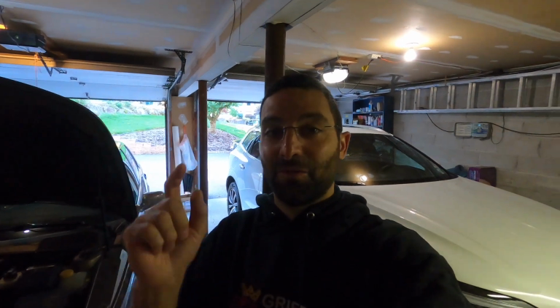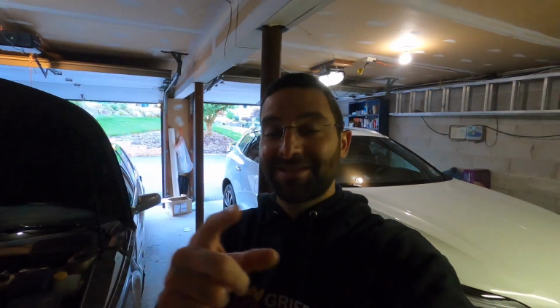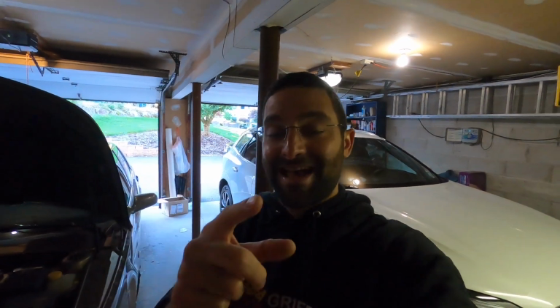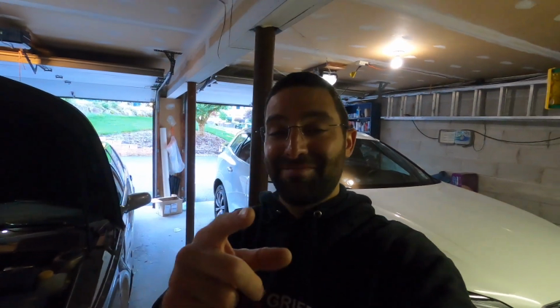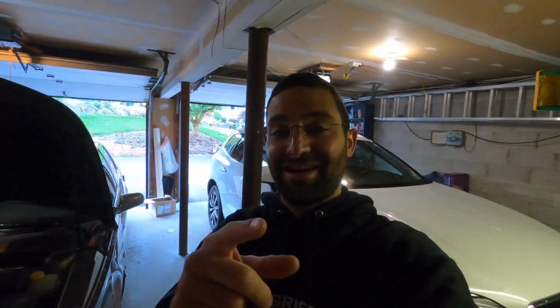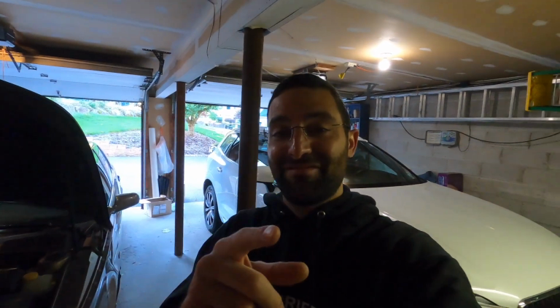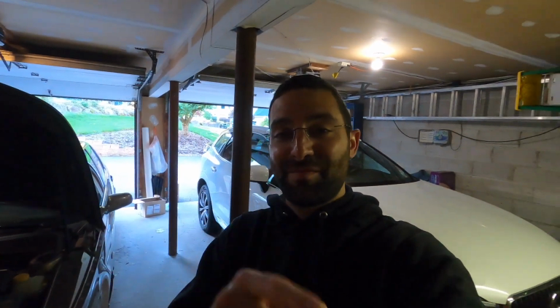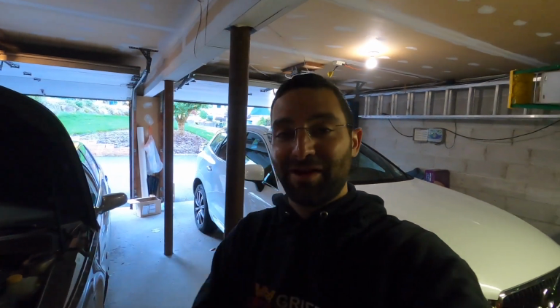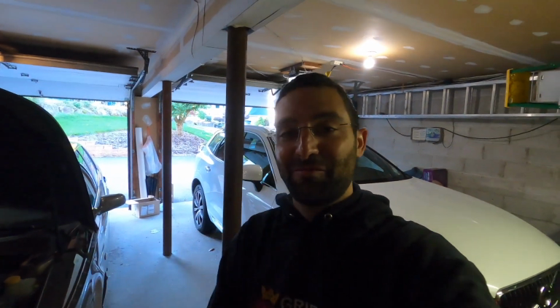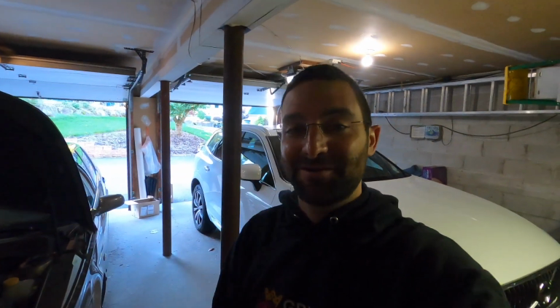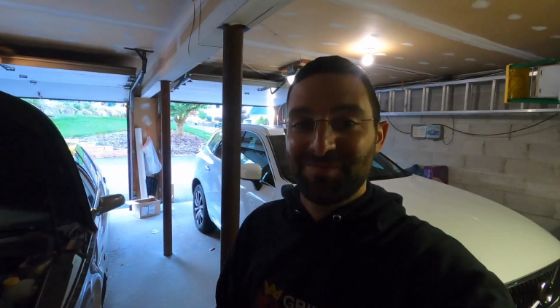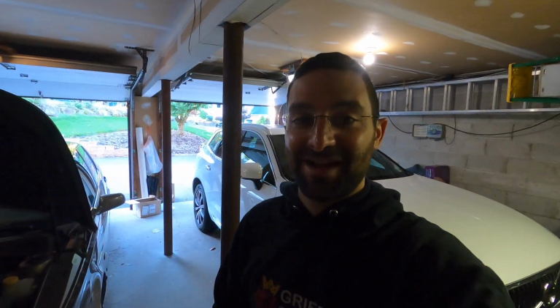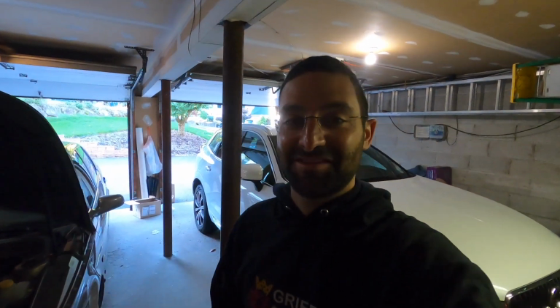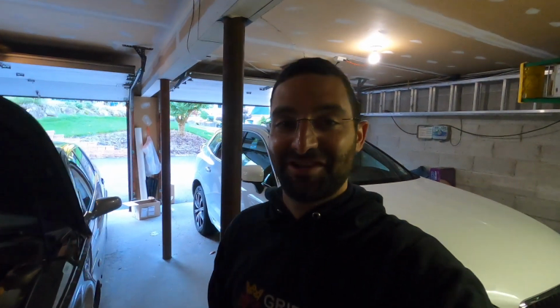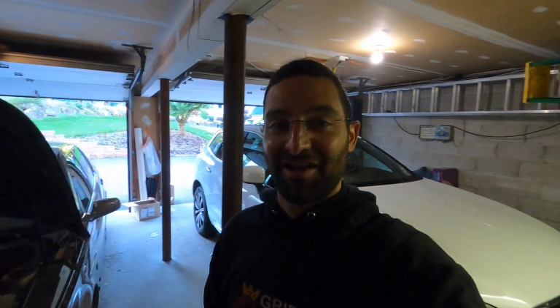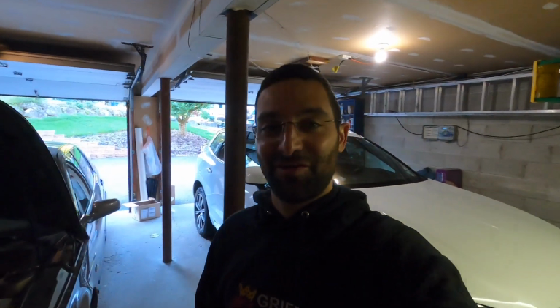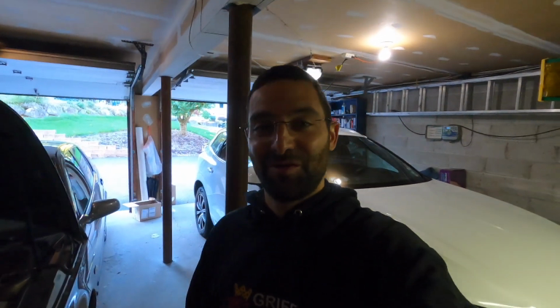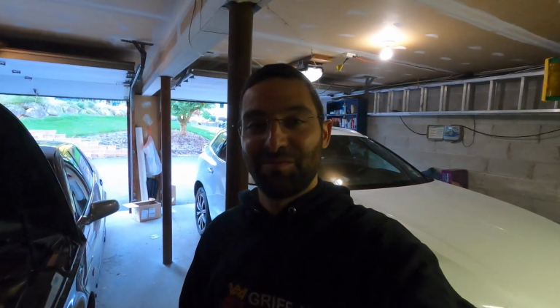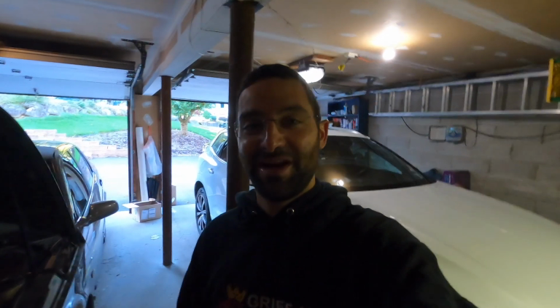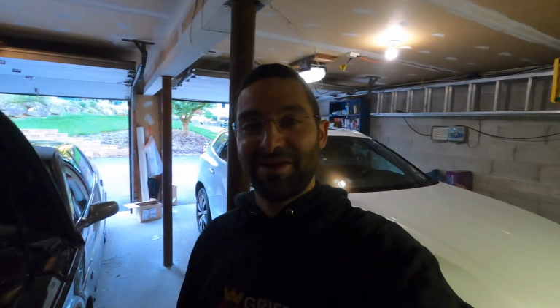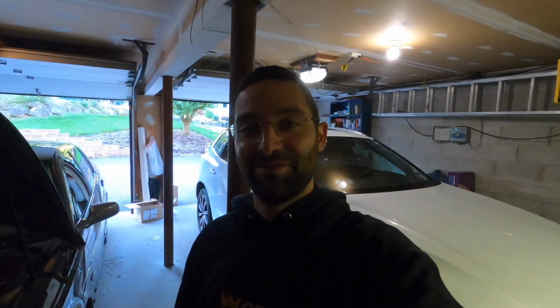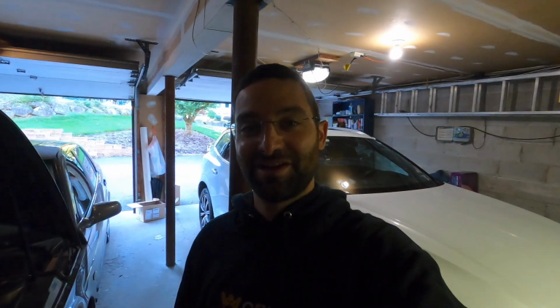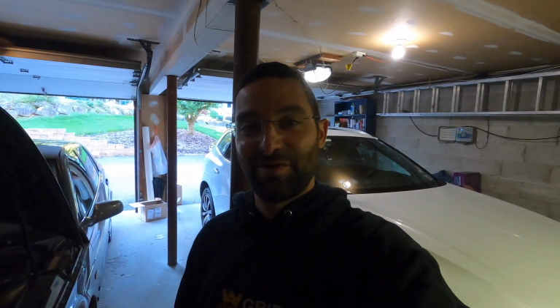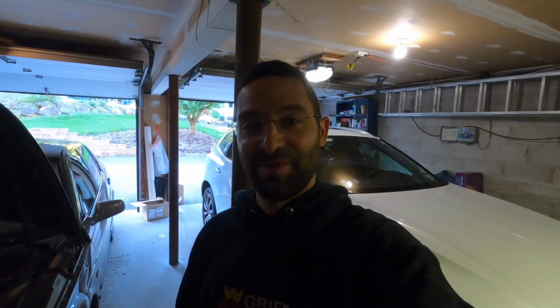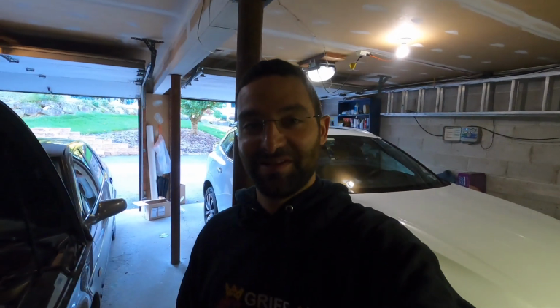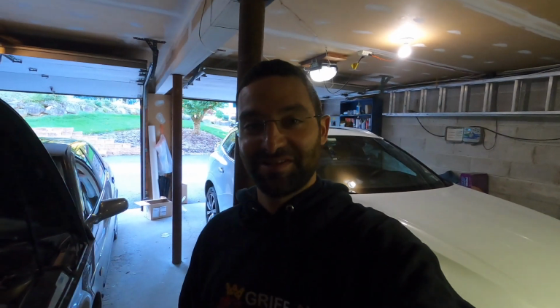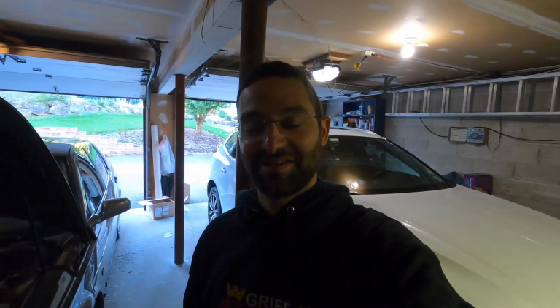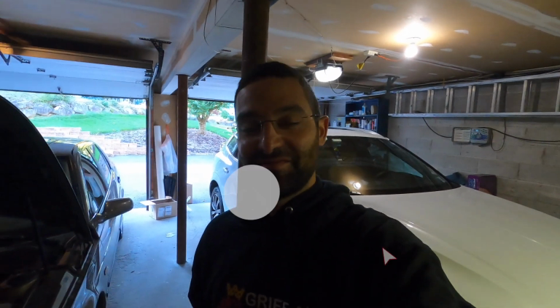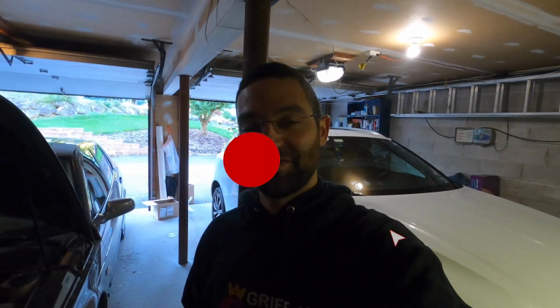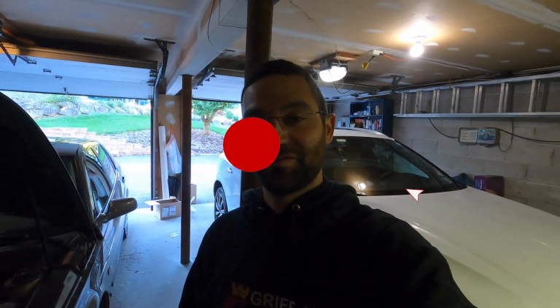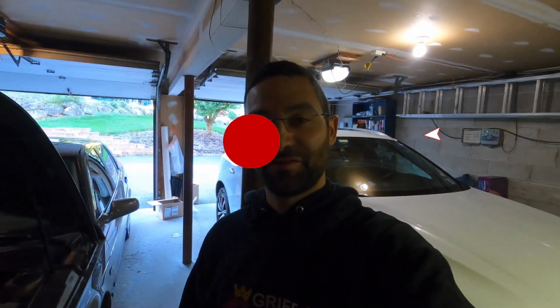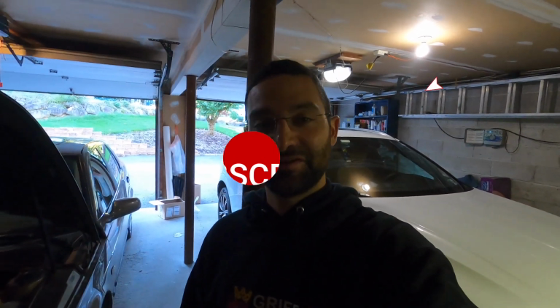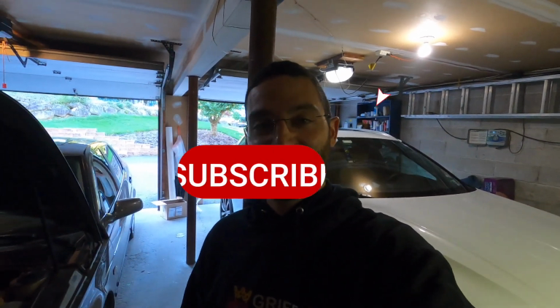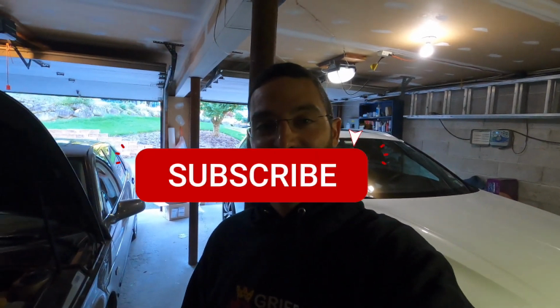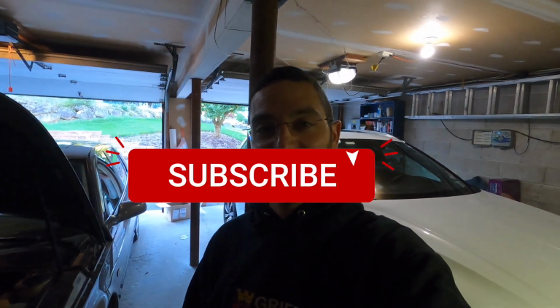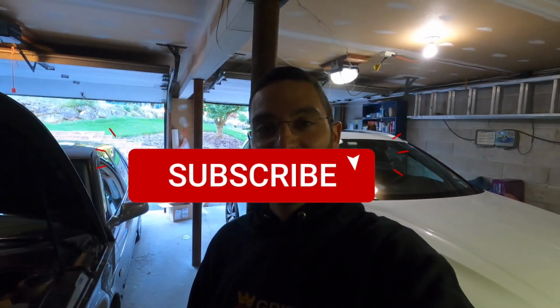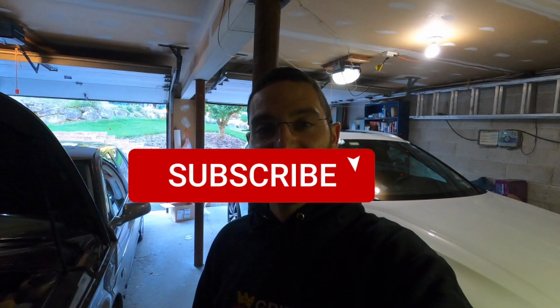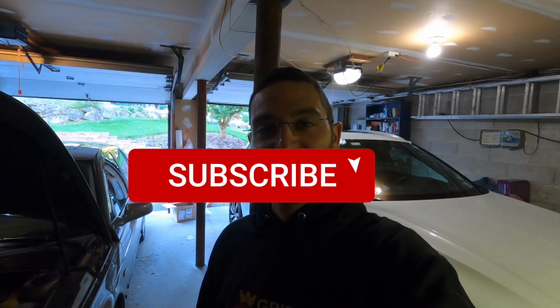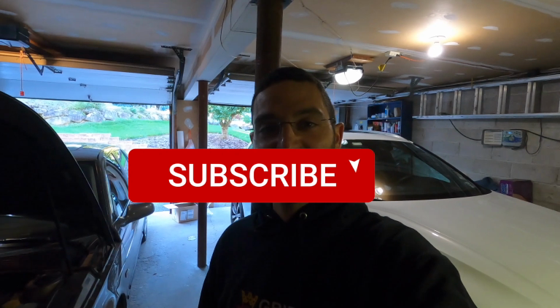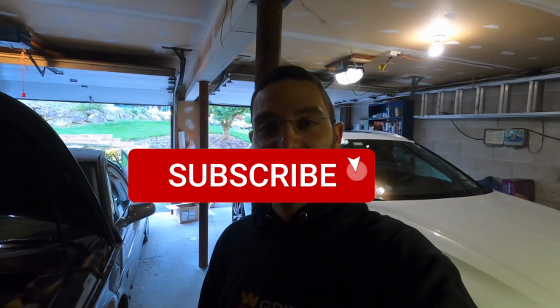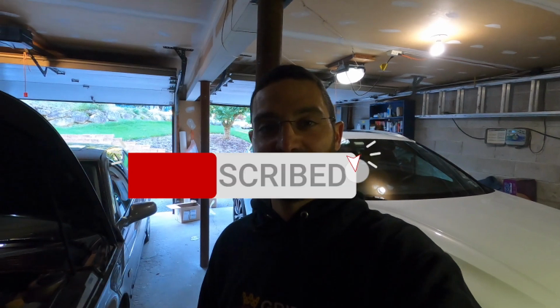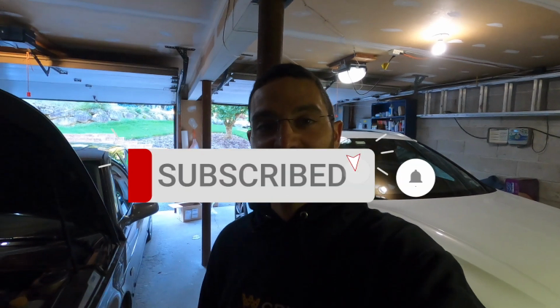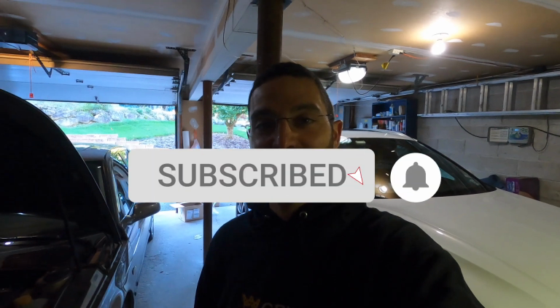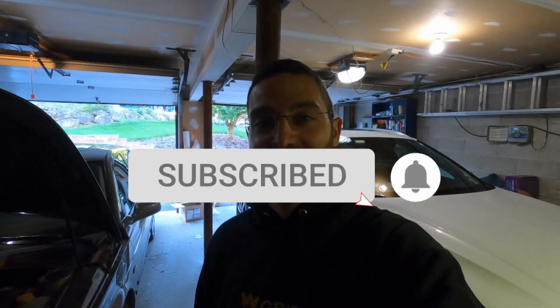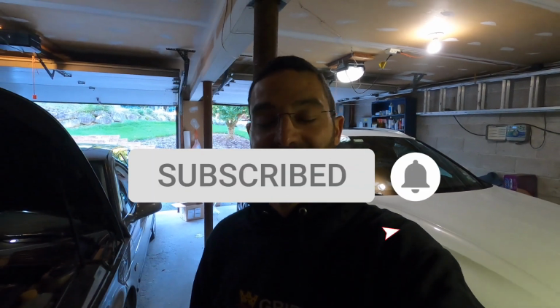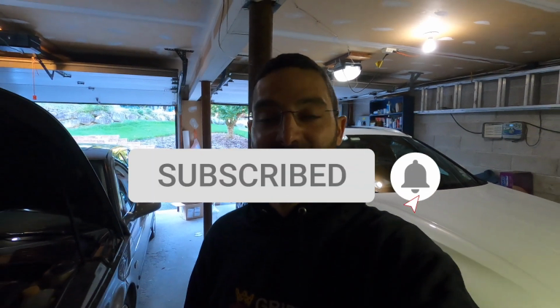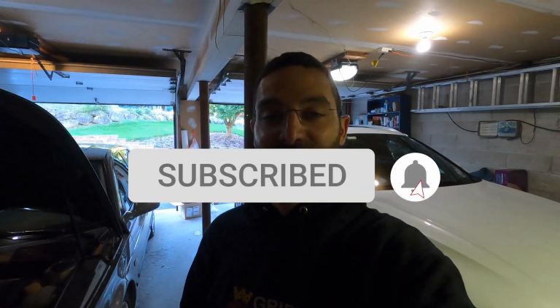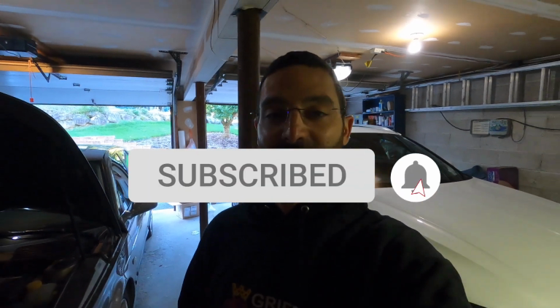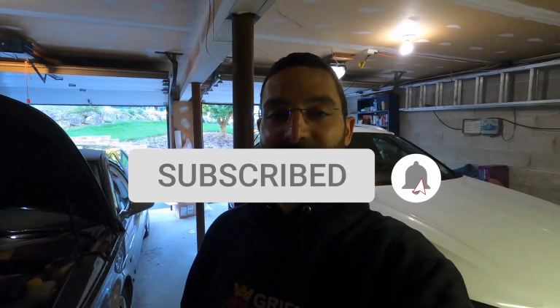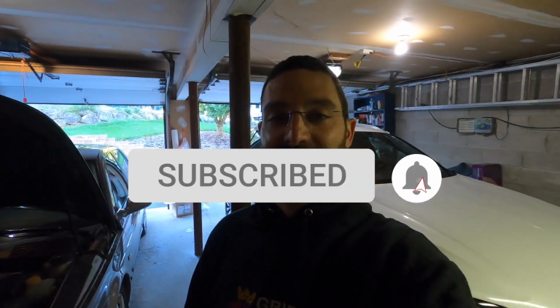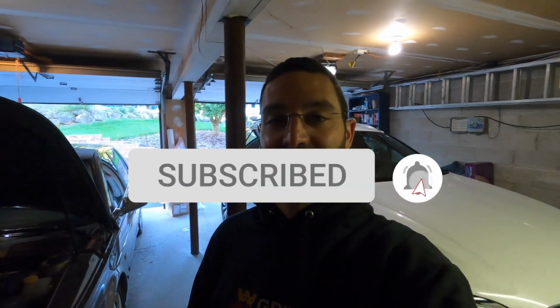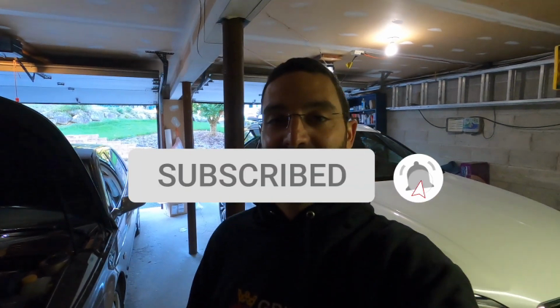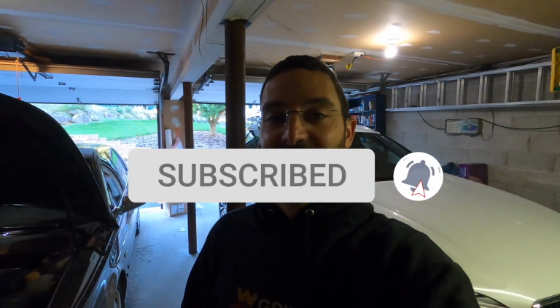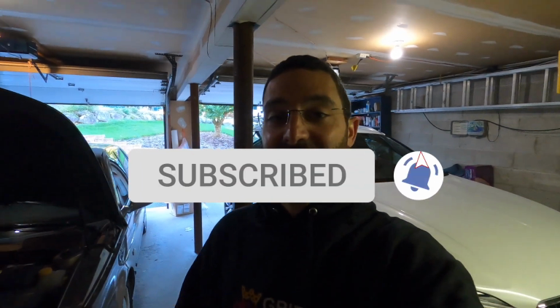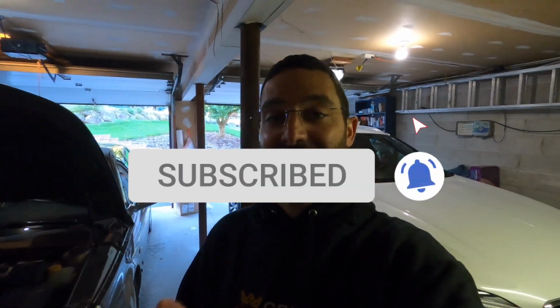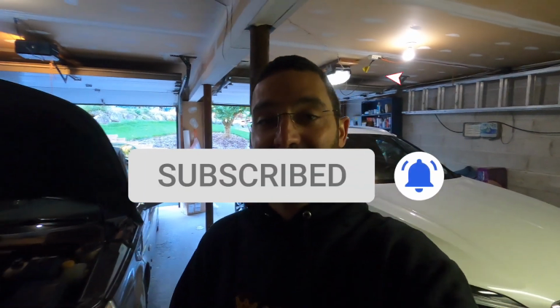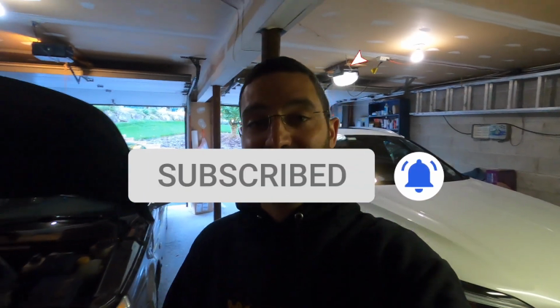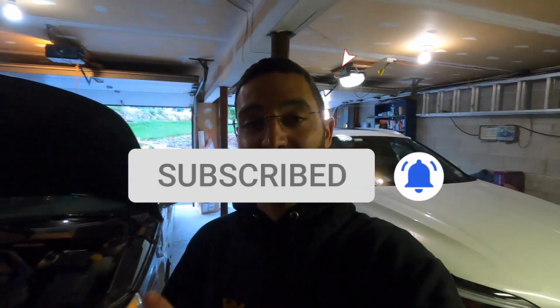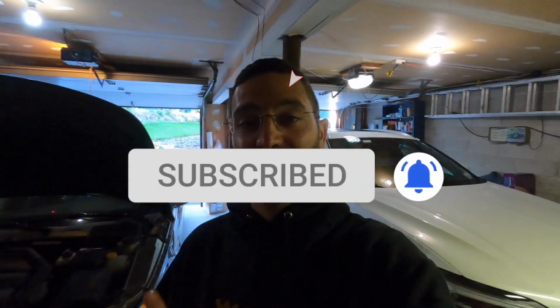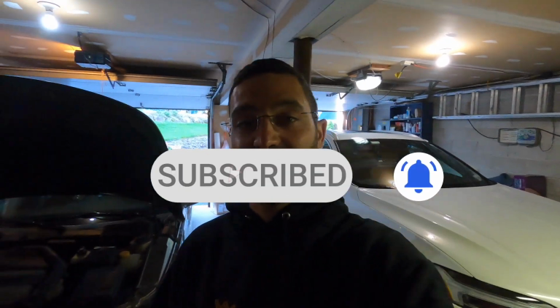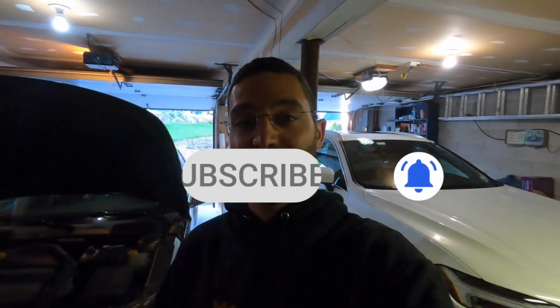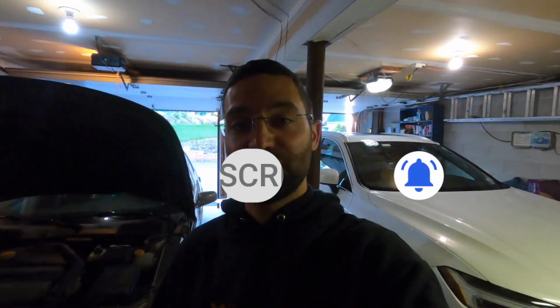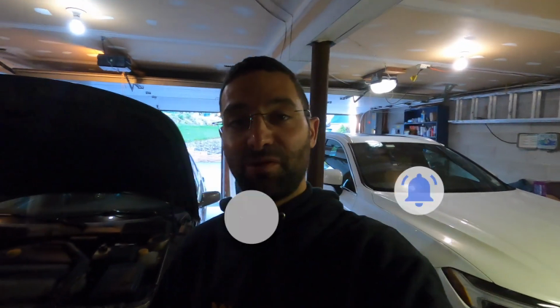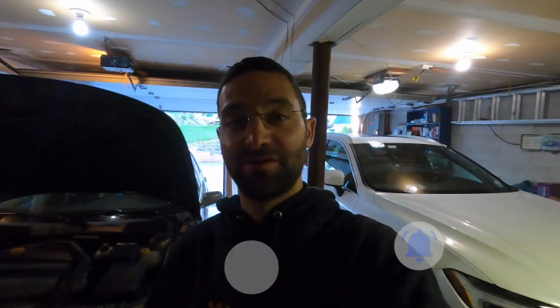What's happening everybody? Welcome back to the channel. My name is Kyle Pancis. If it's your first time tuning in, please be sure to smash that subscribe button. If not, thanks for your continued support.